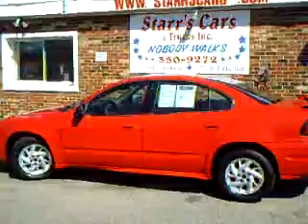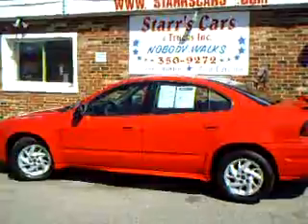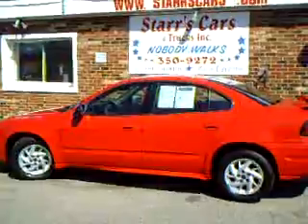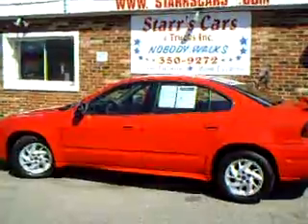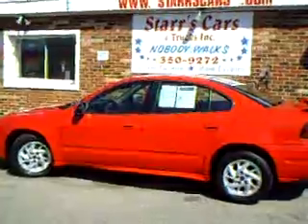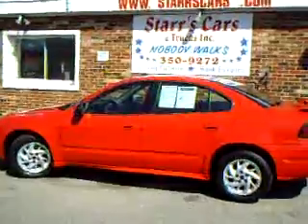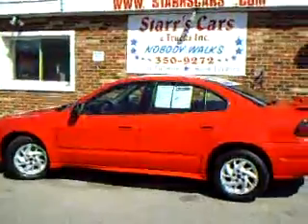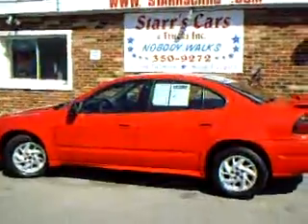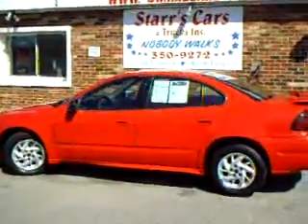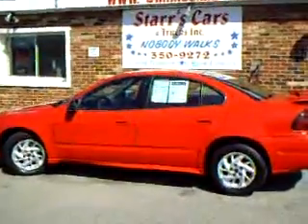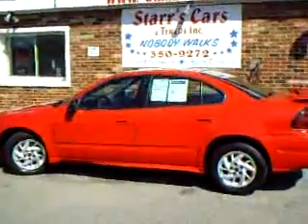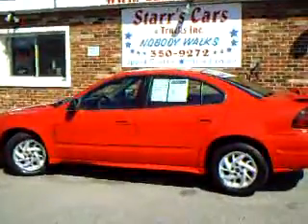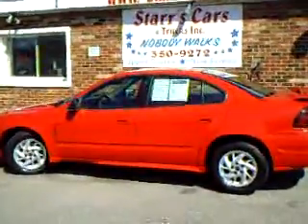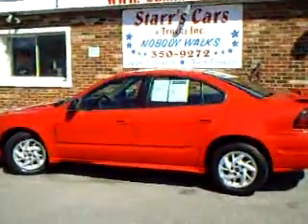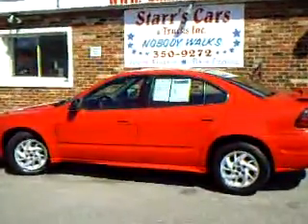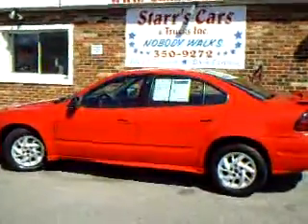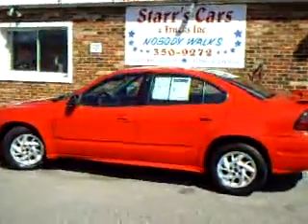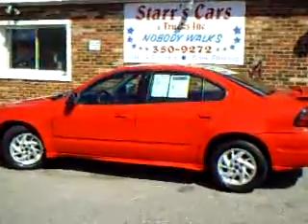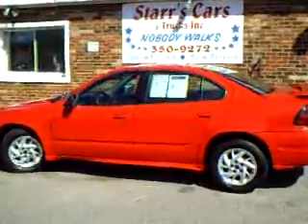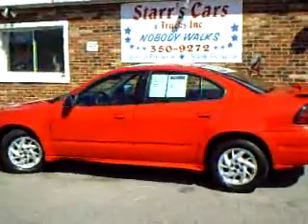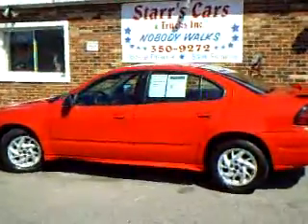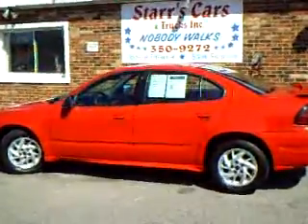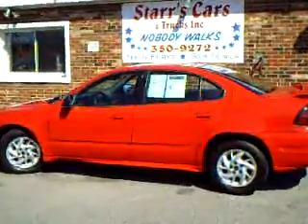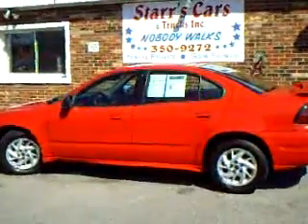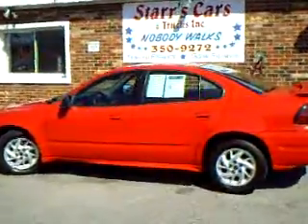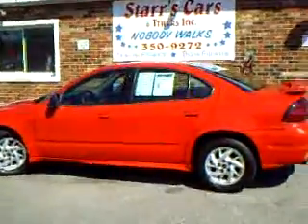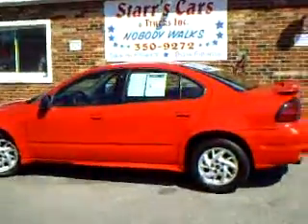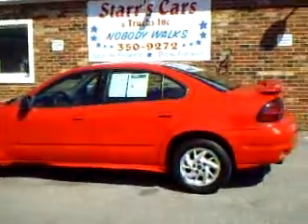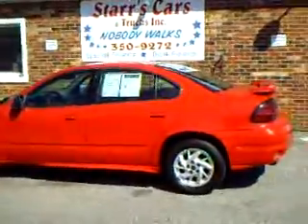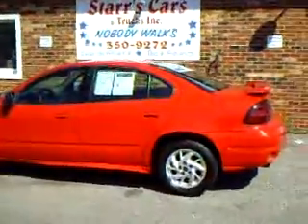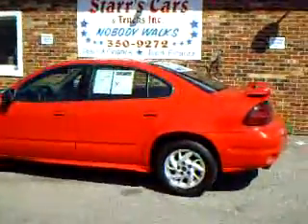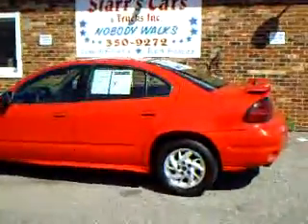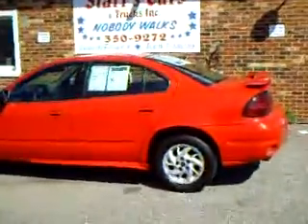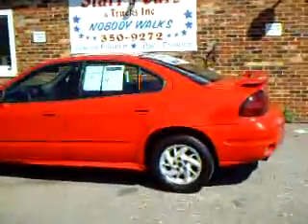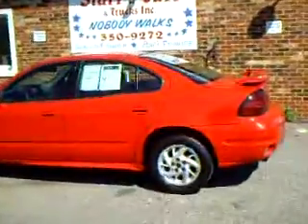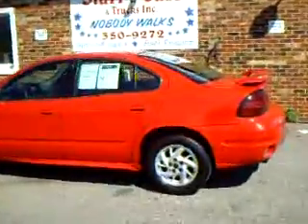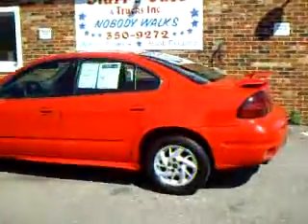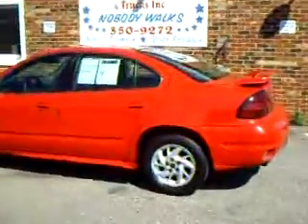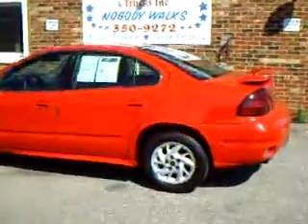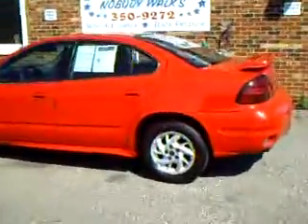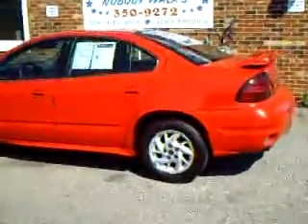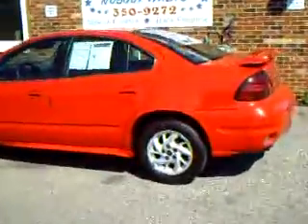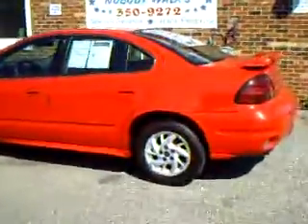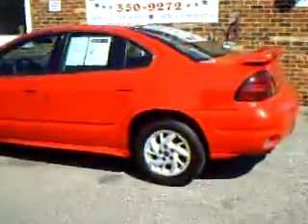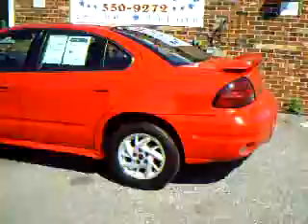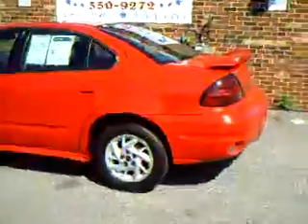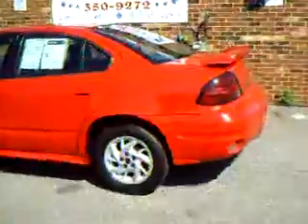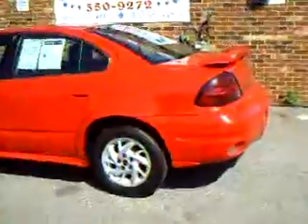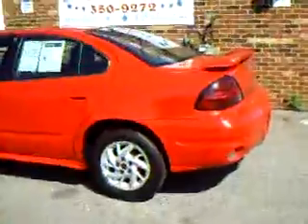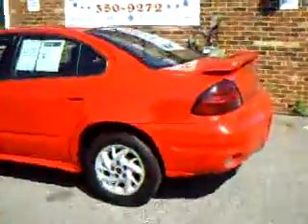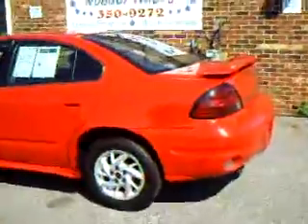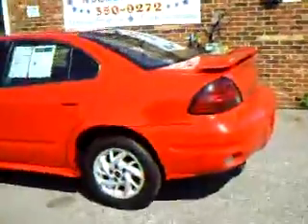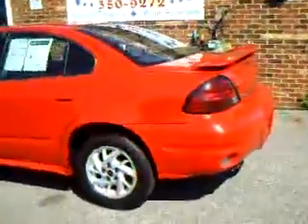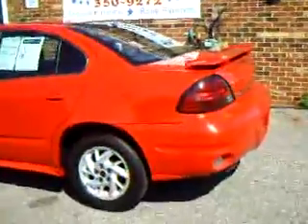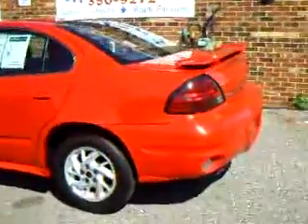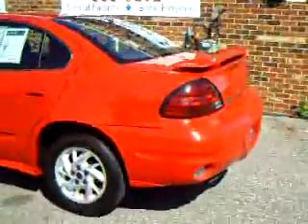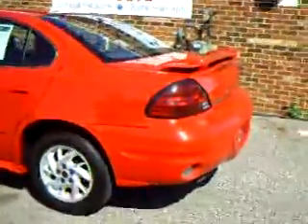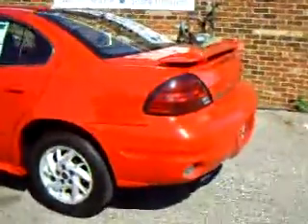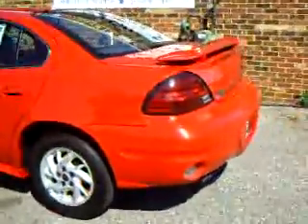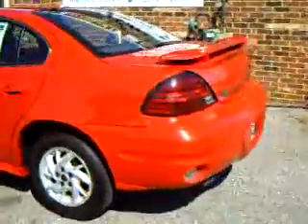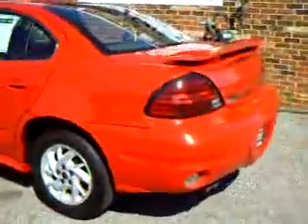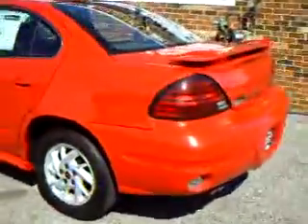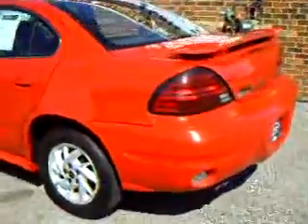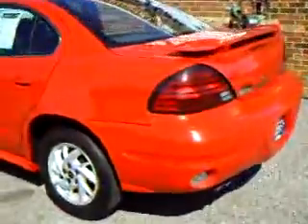This is a 2004 Pontiac Grand Am. What a nice color red it is.